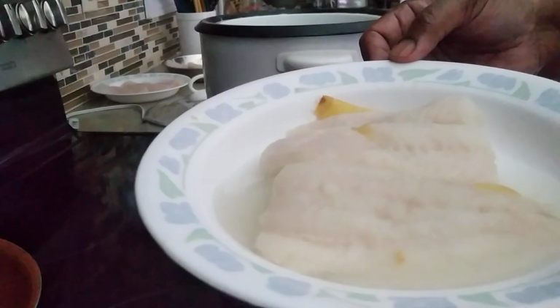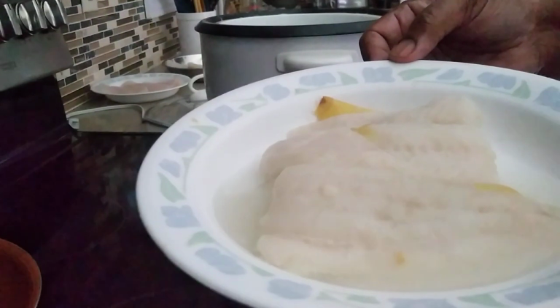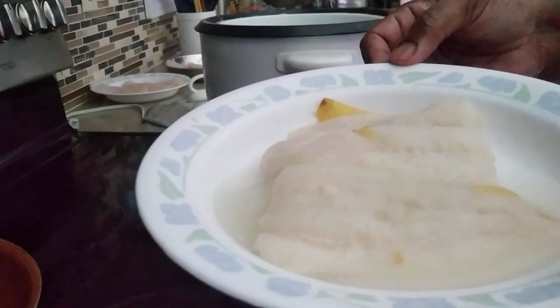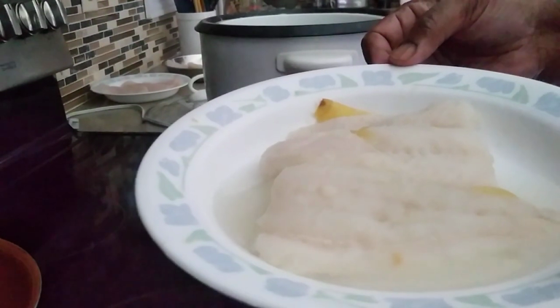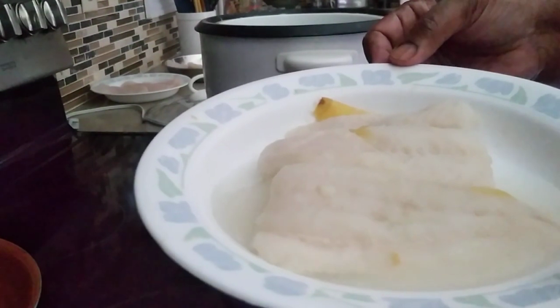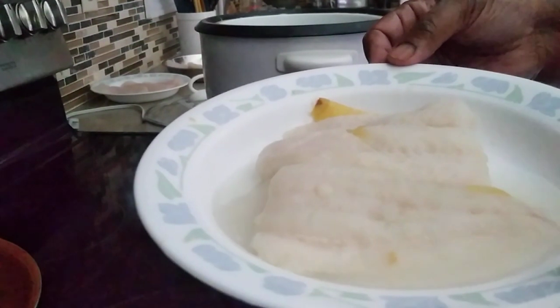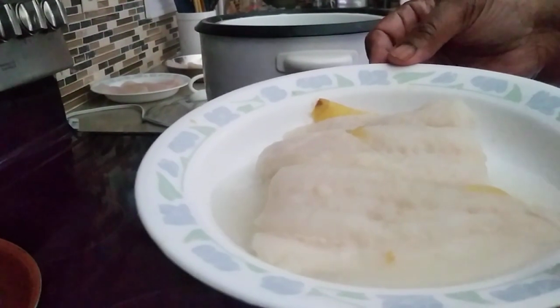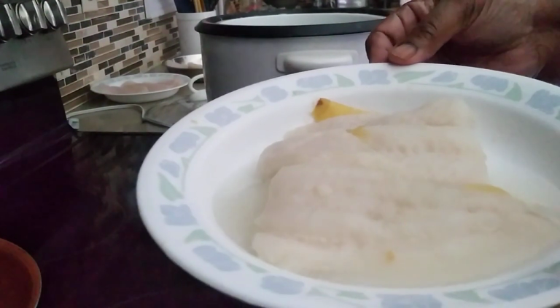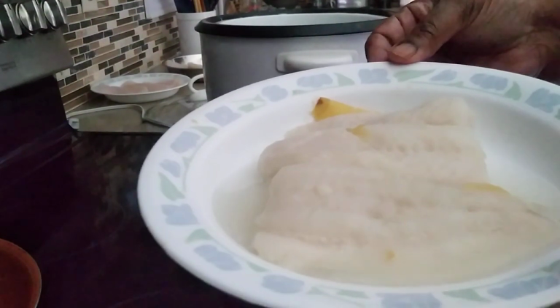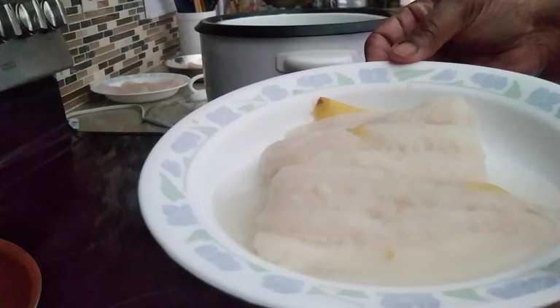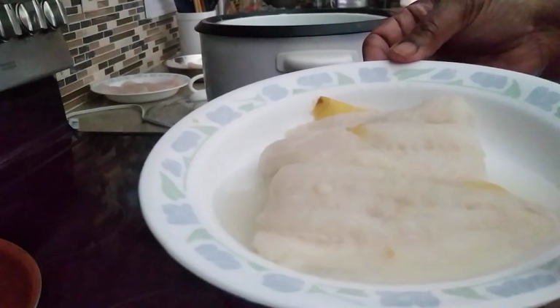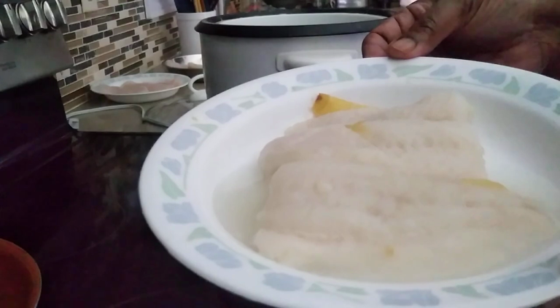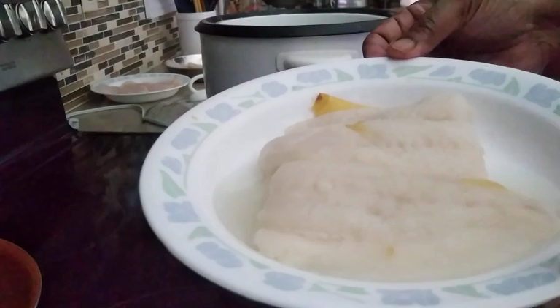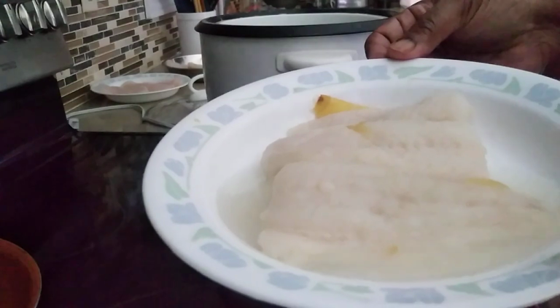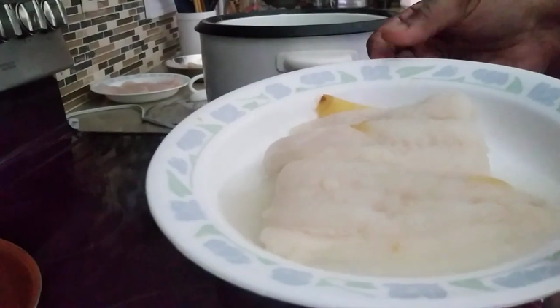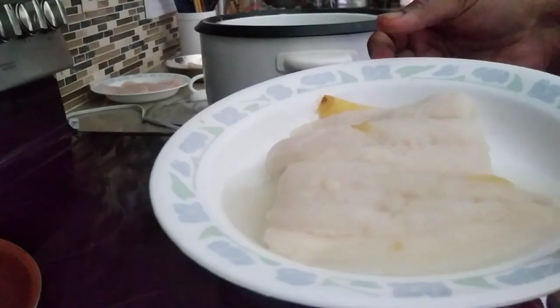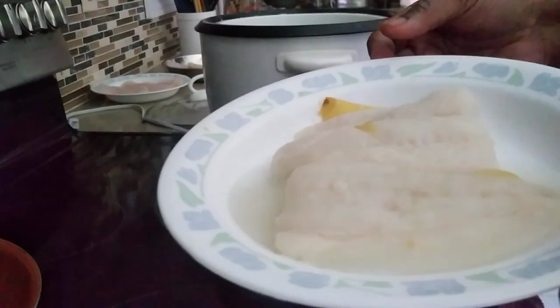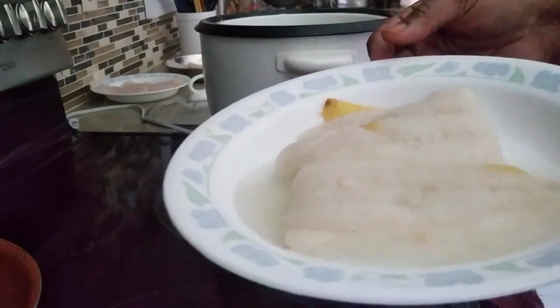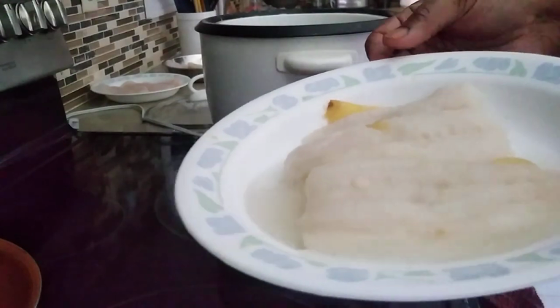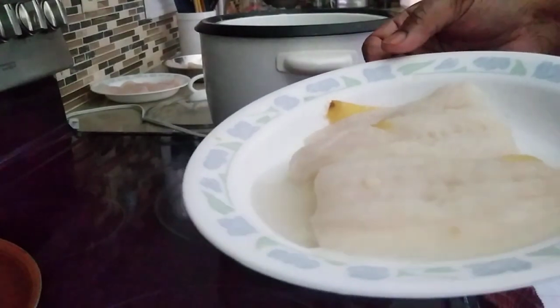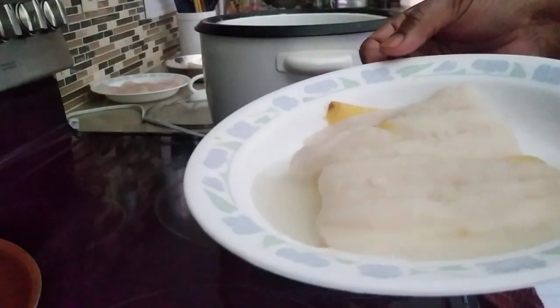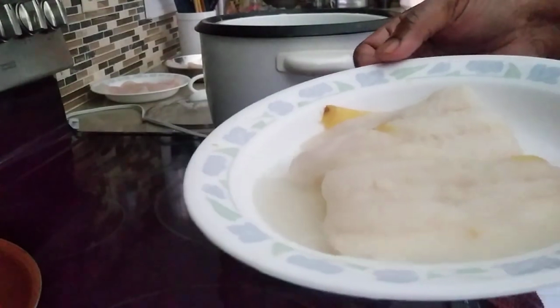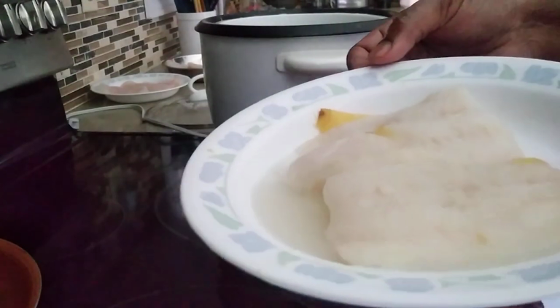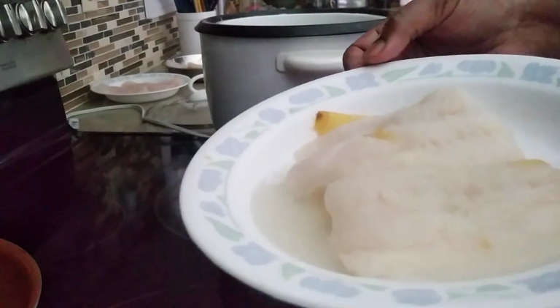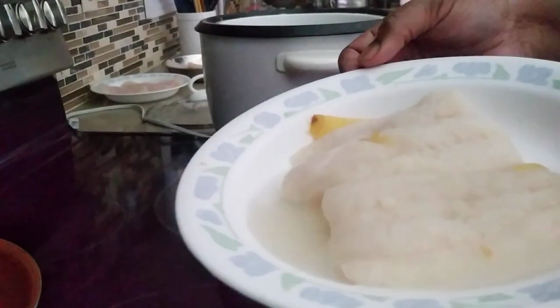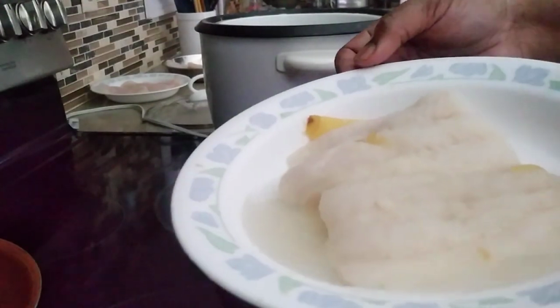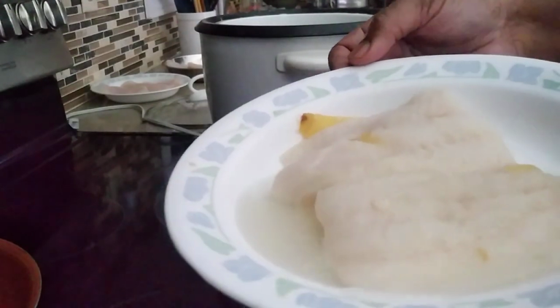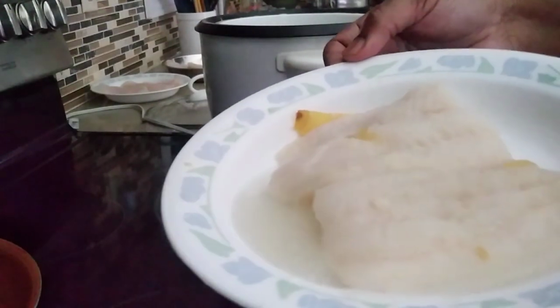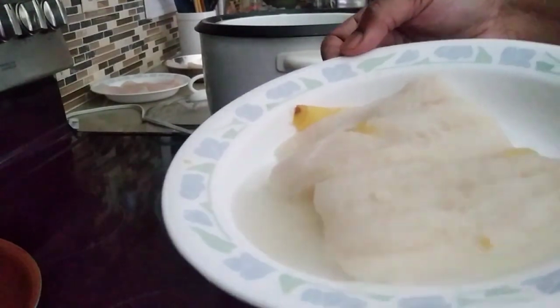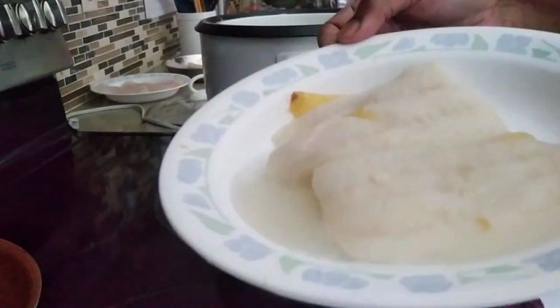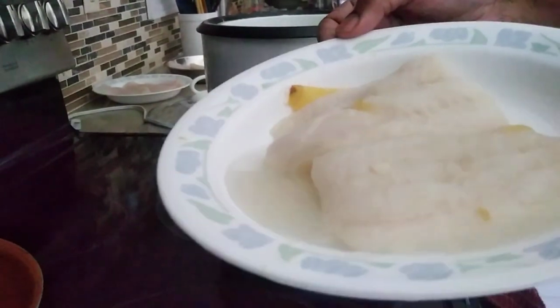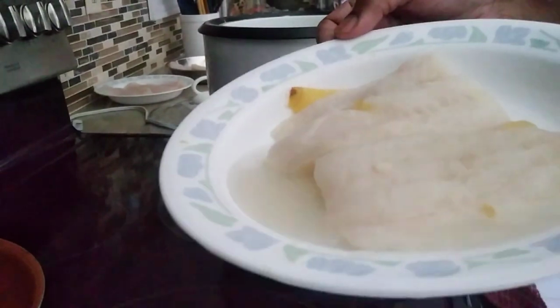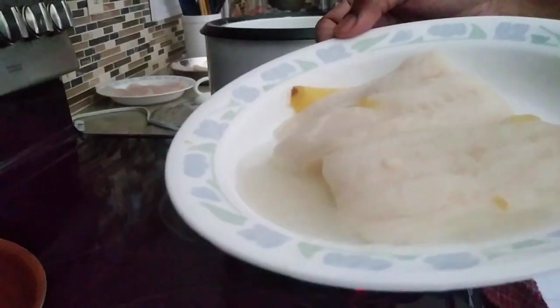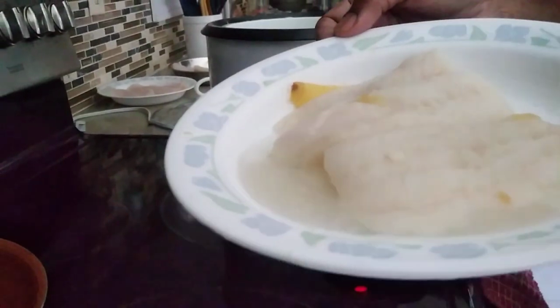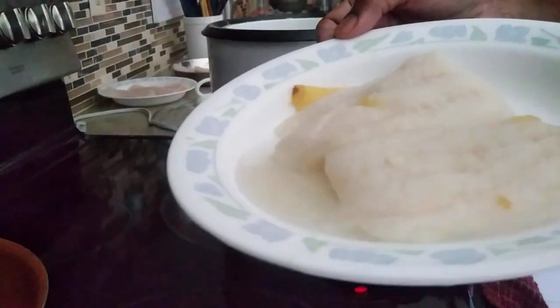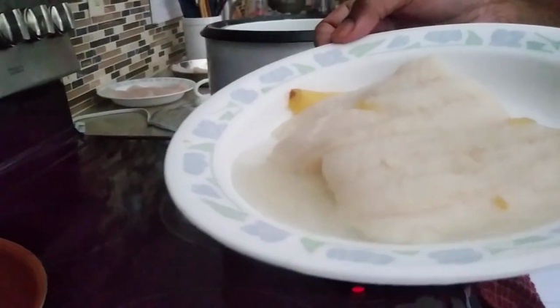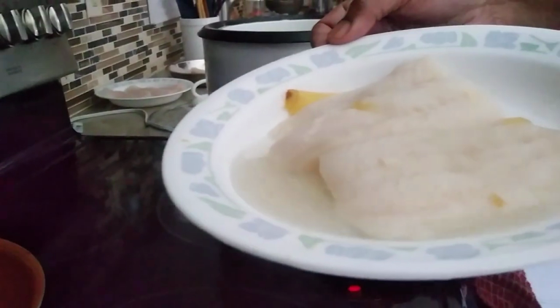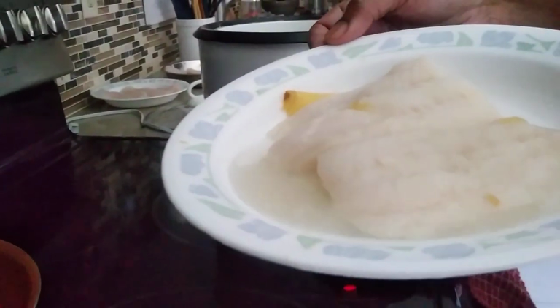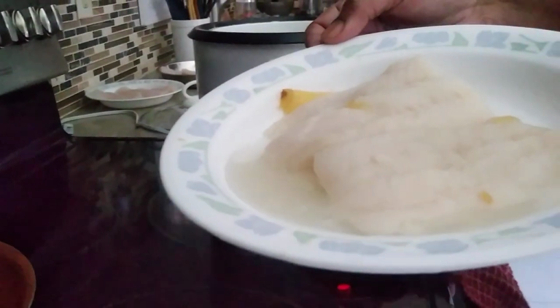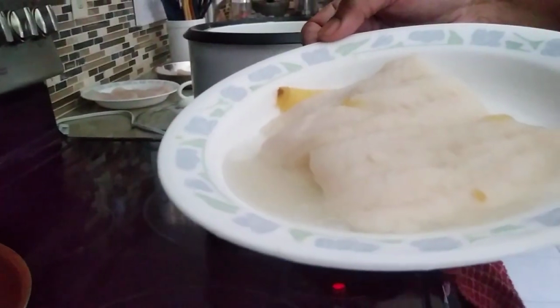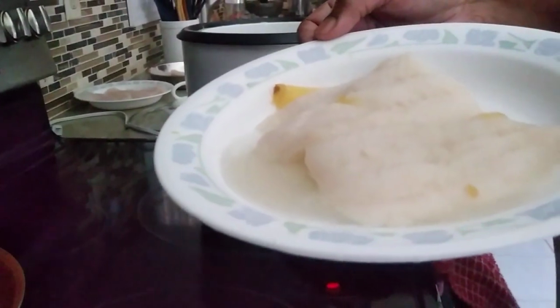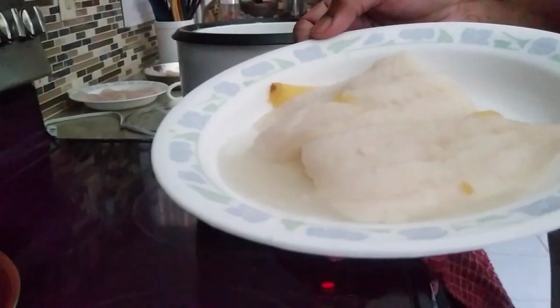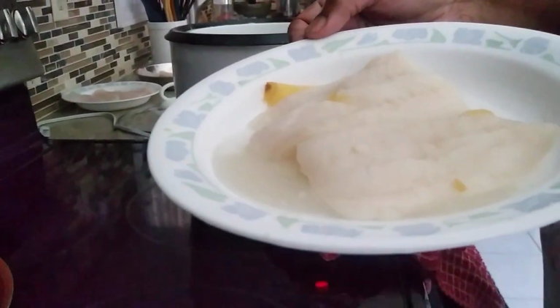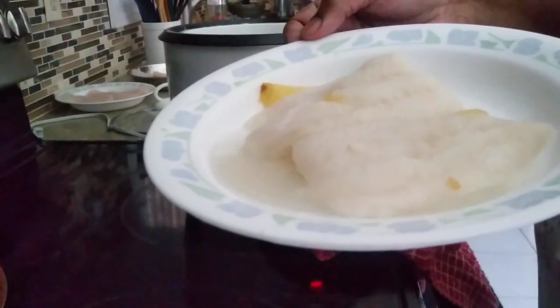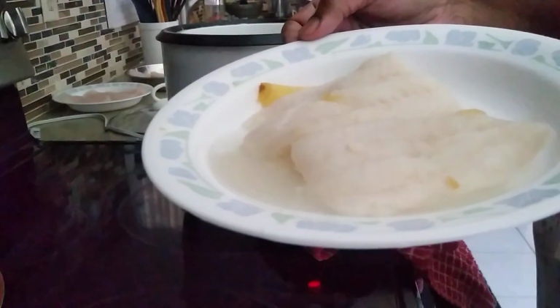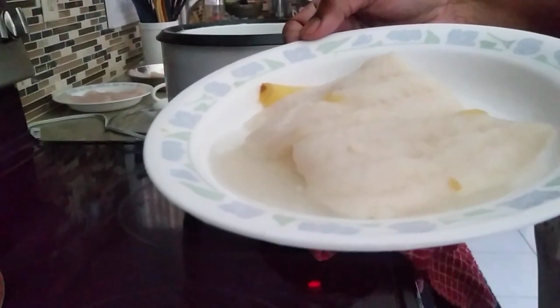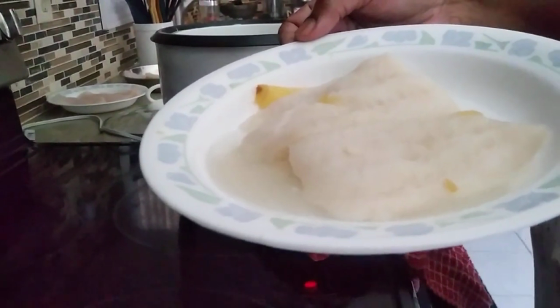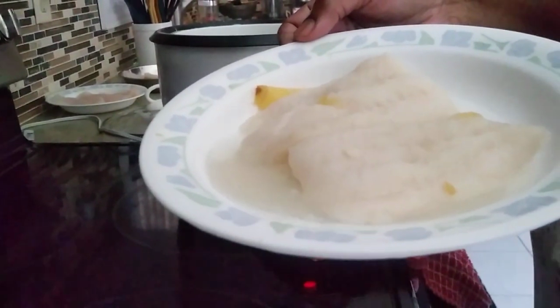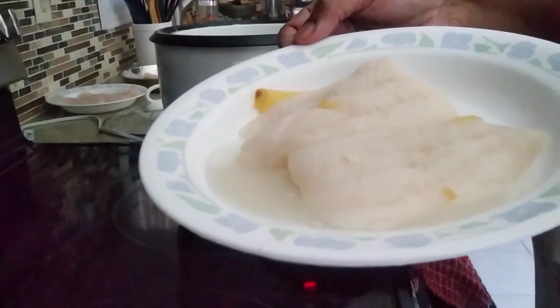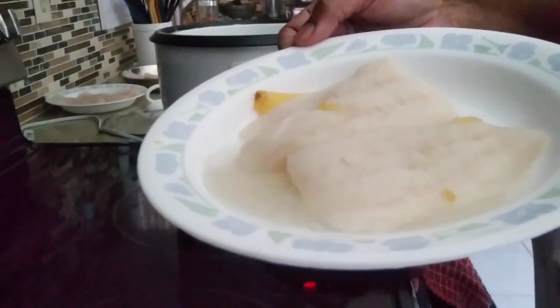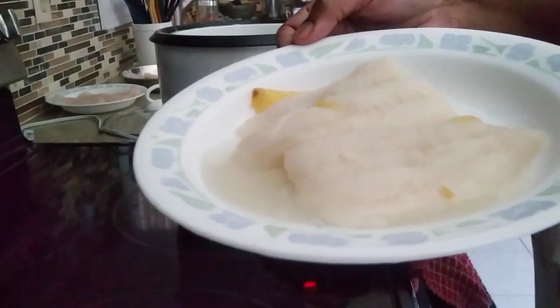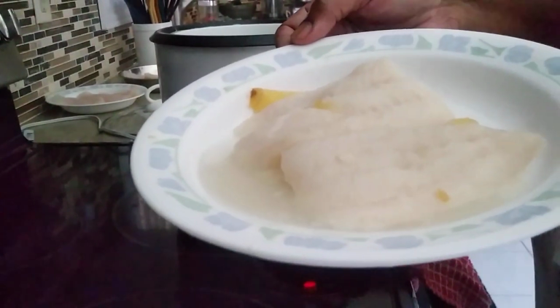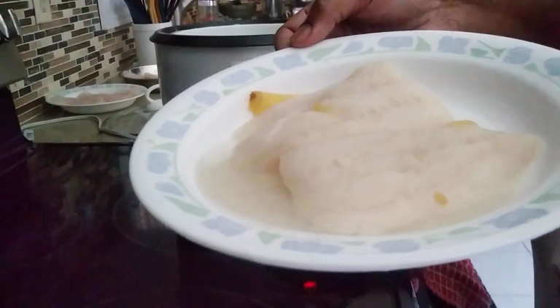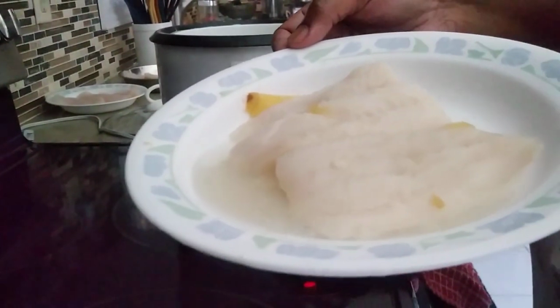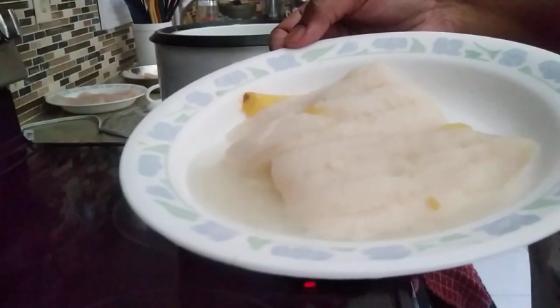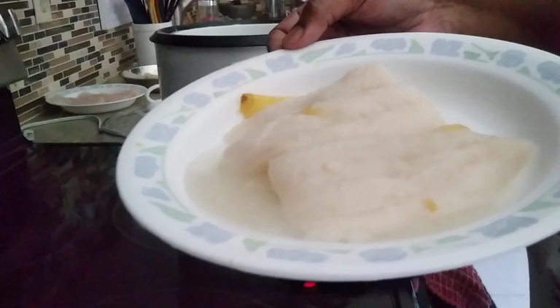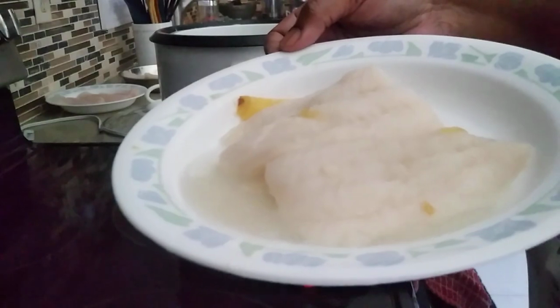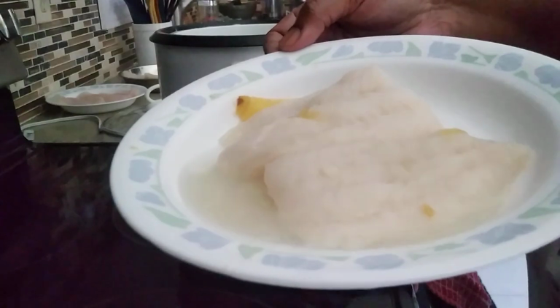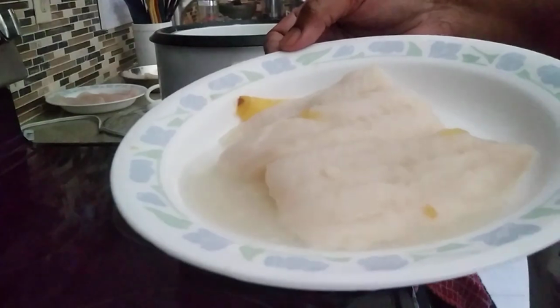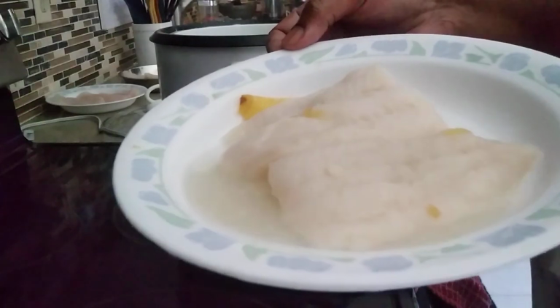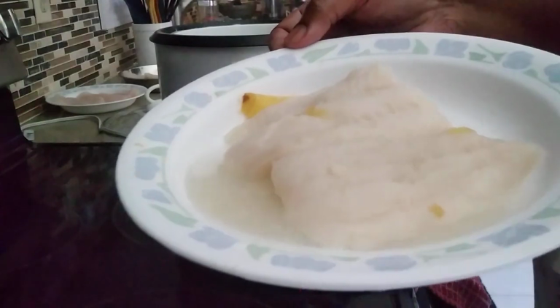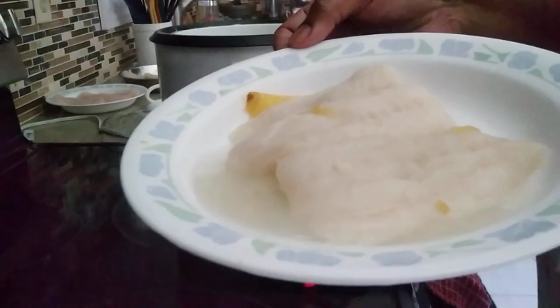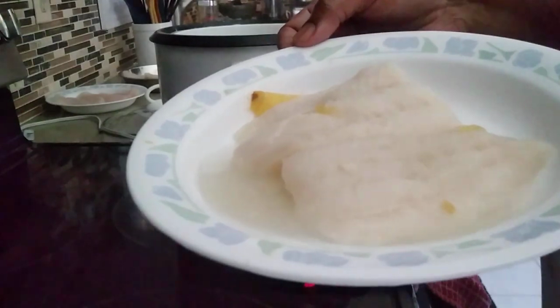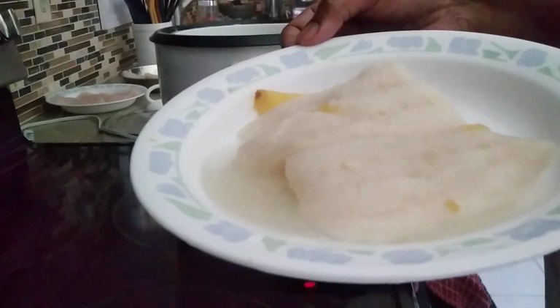Okay, the fish is already steamed, but I'm going to throw out this water. We don't need this water and we will go to the other process.